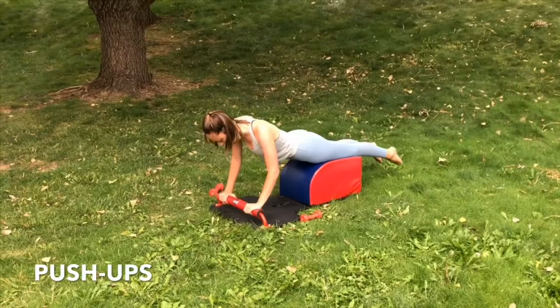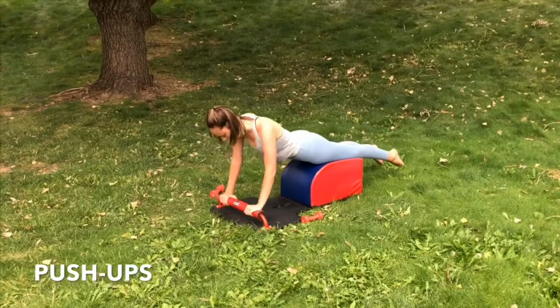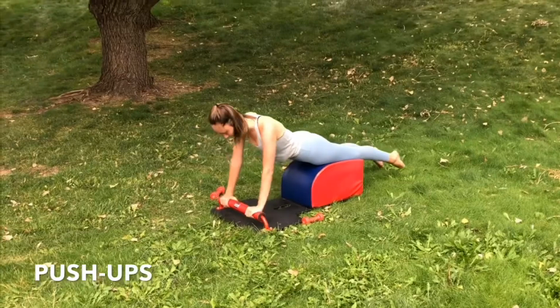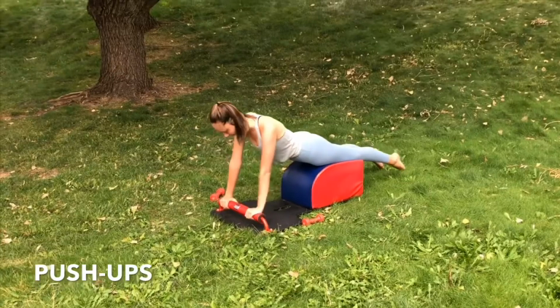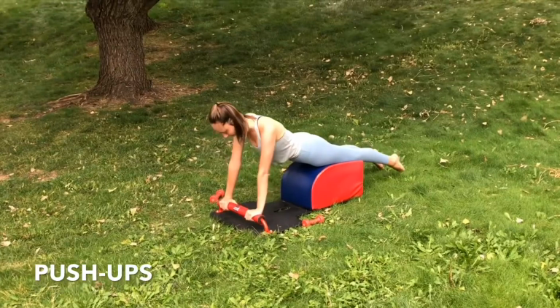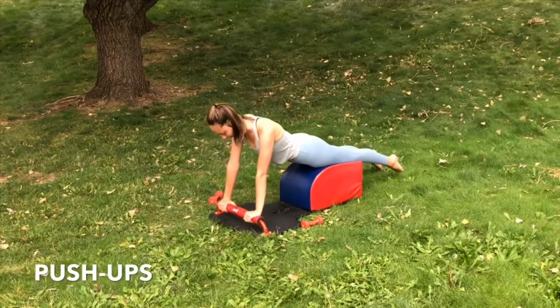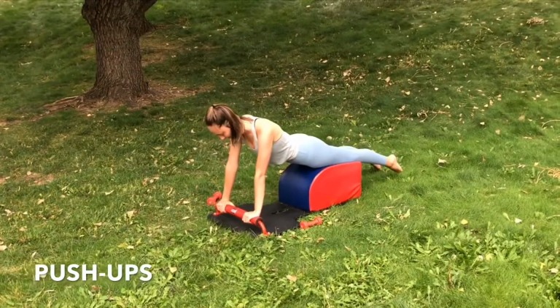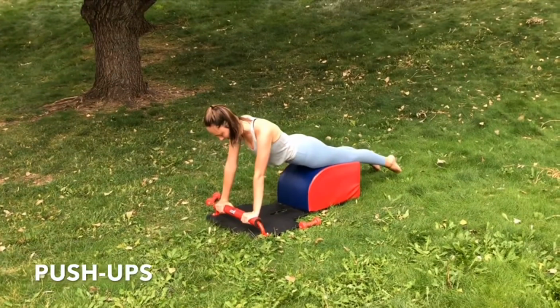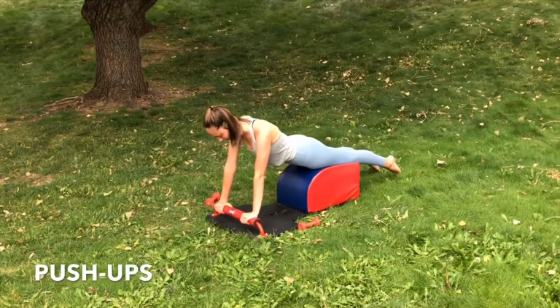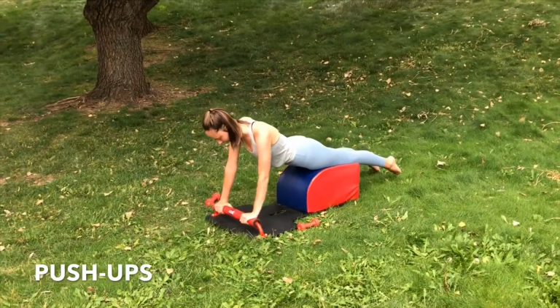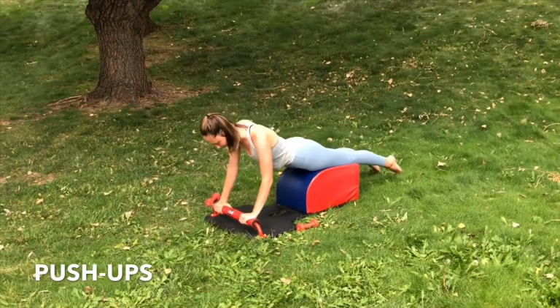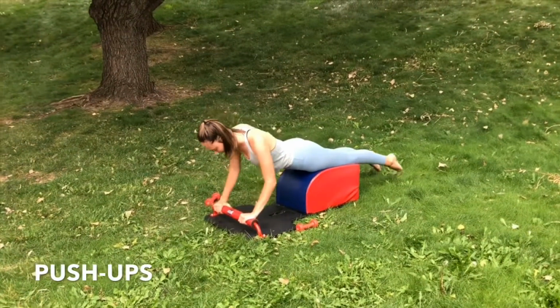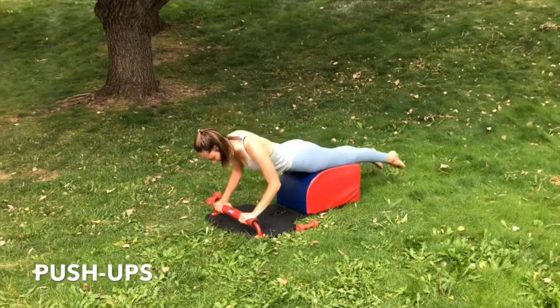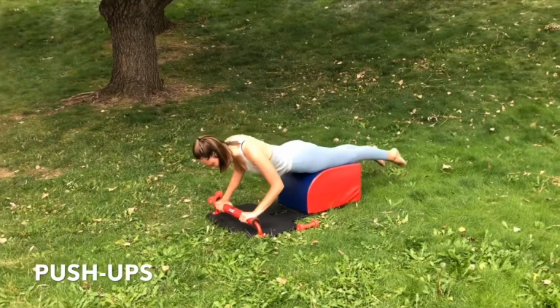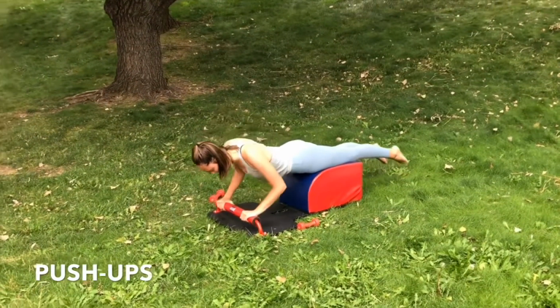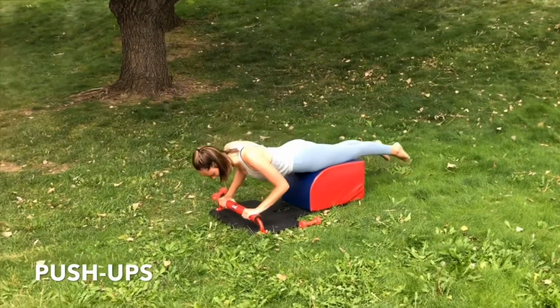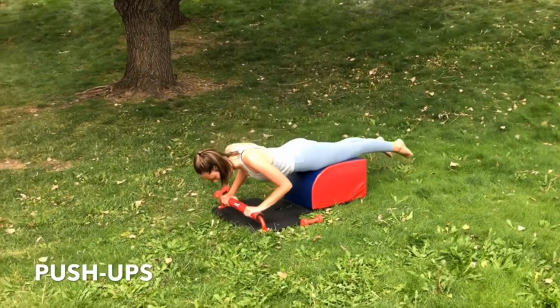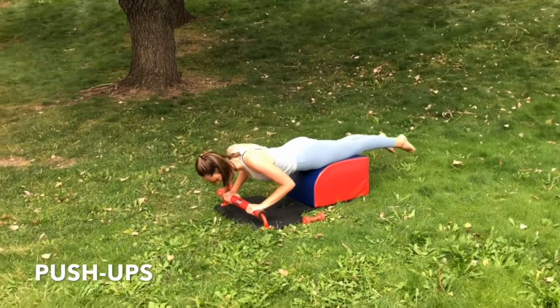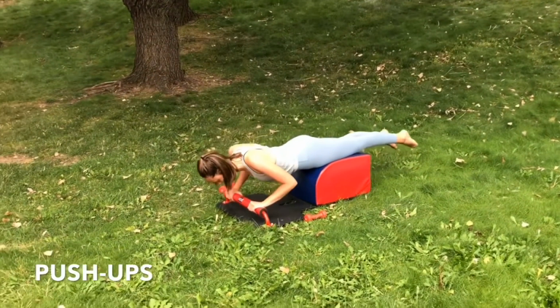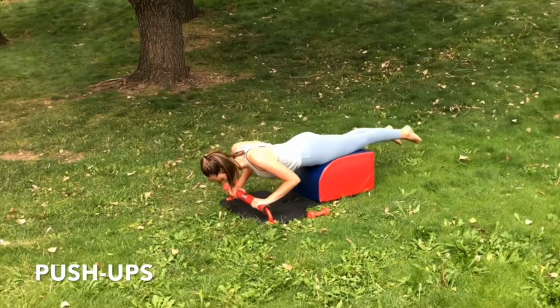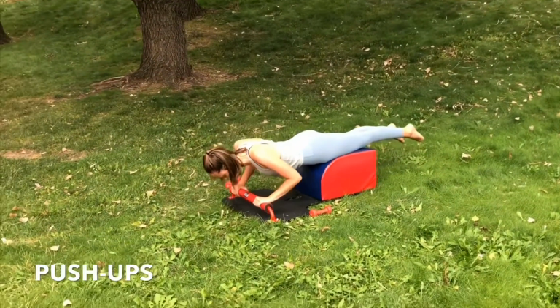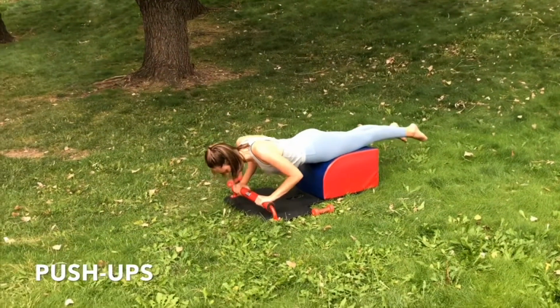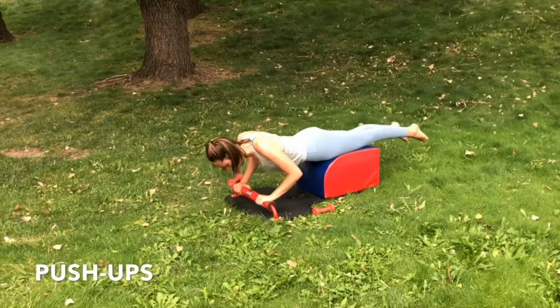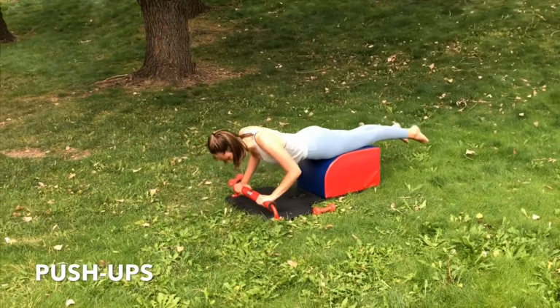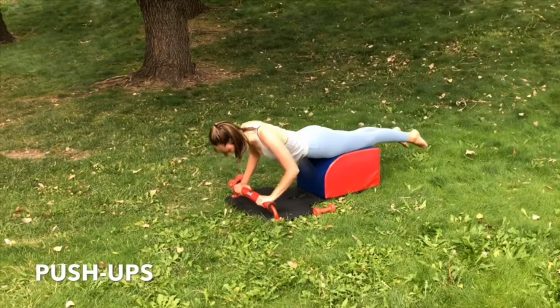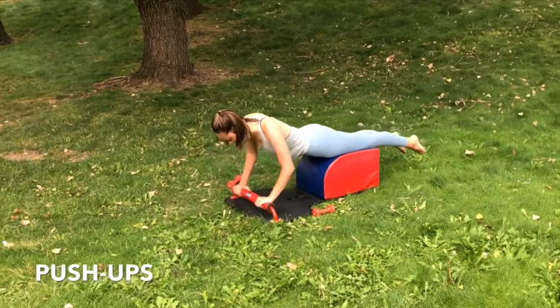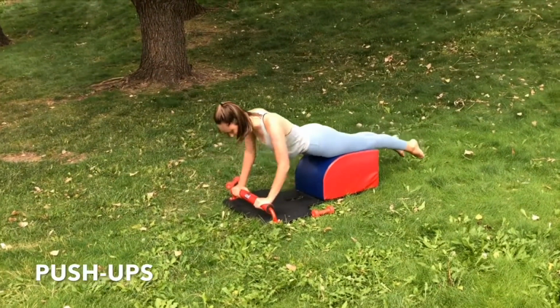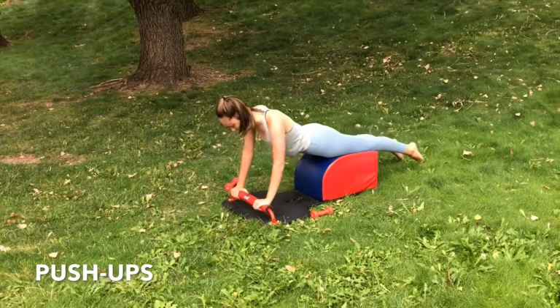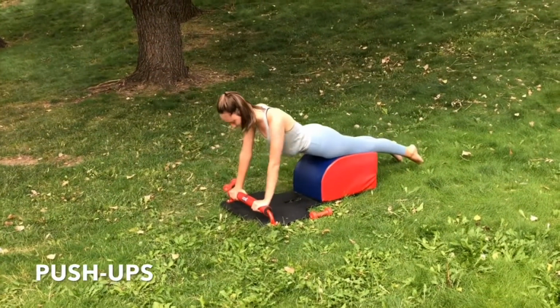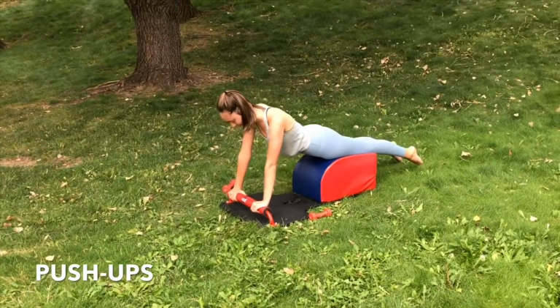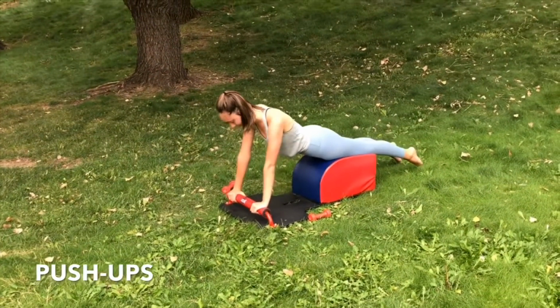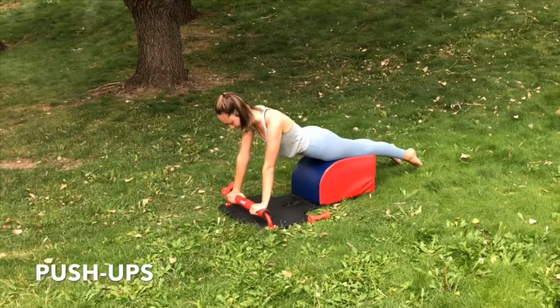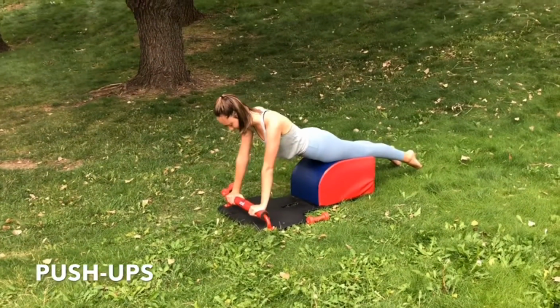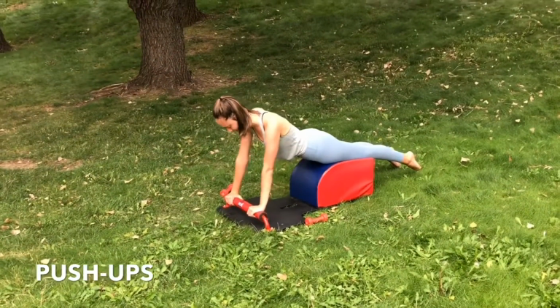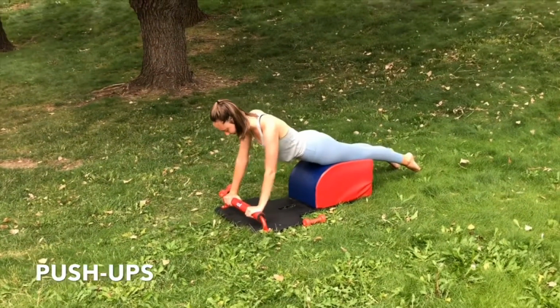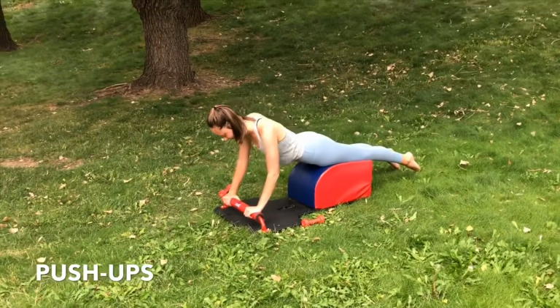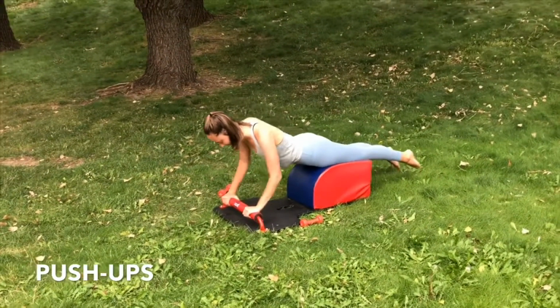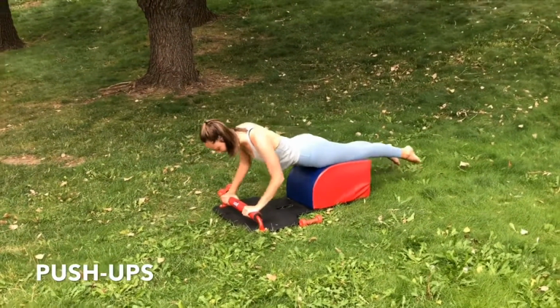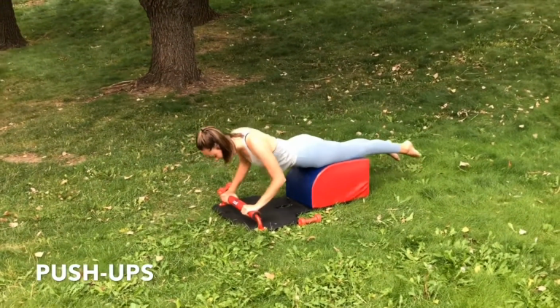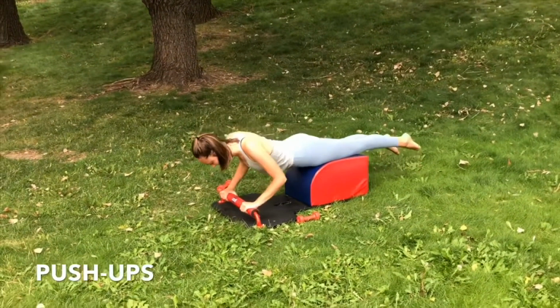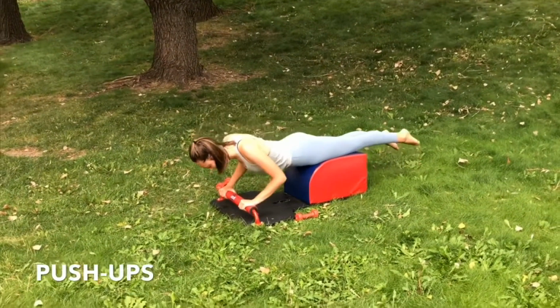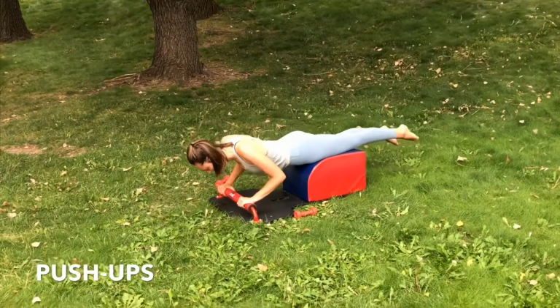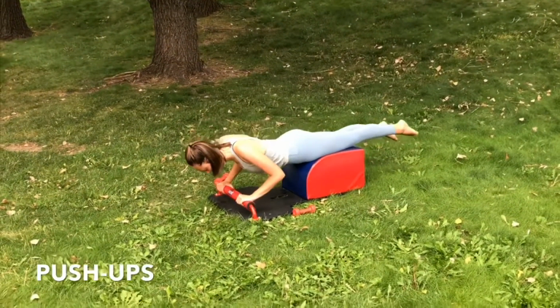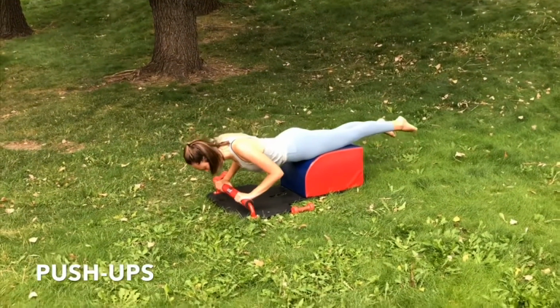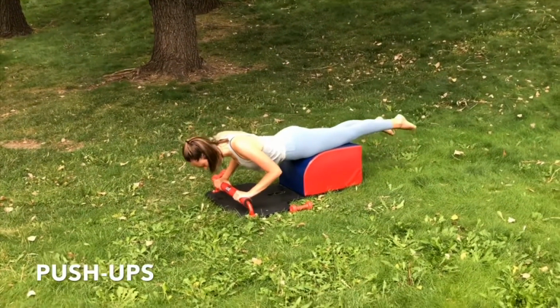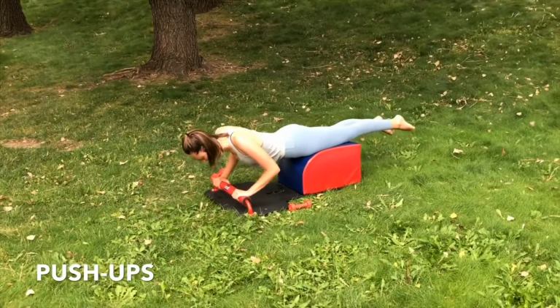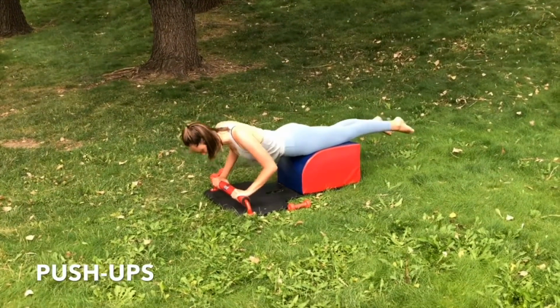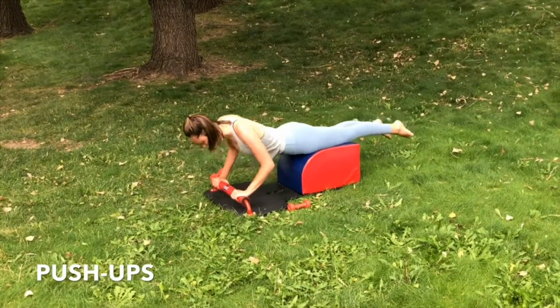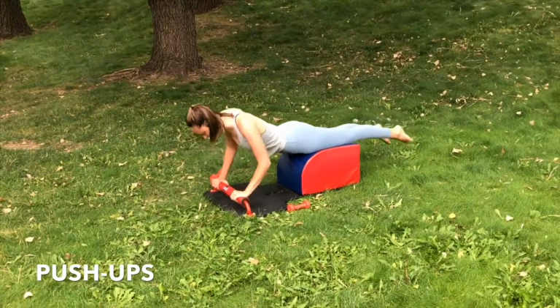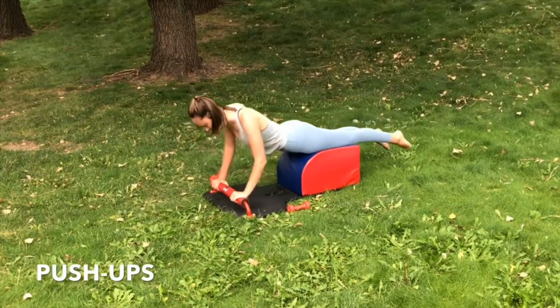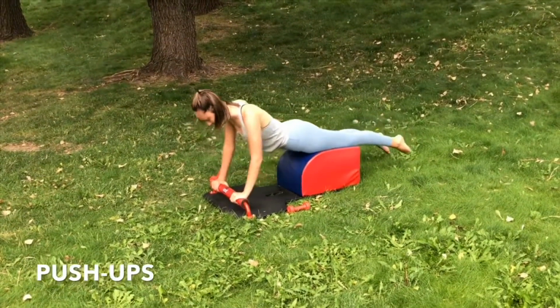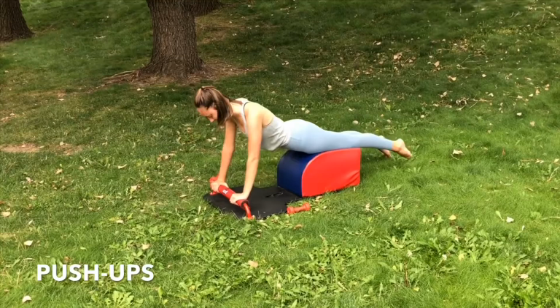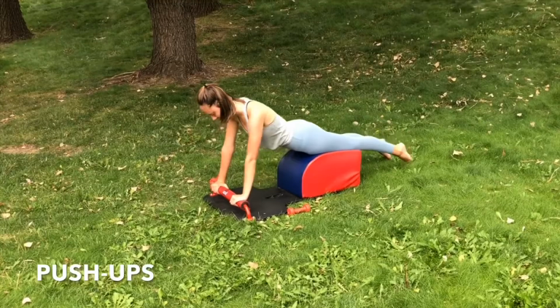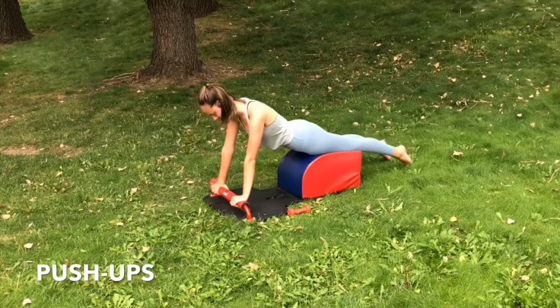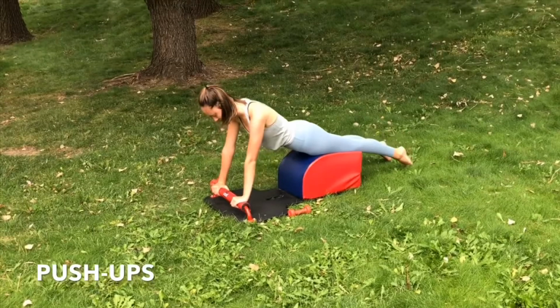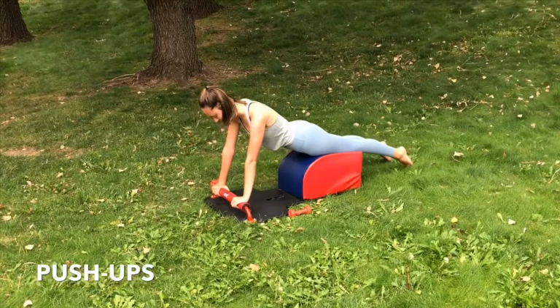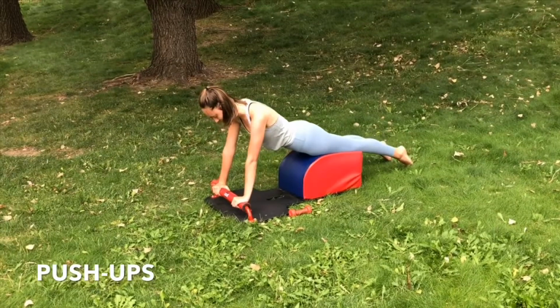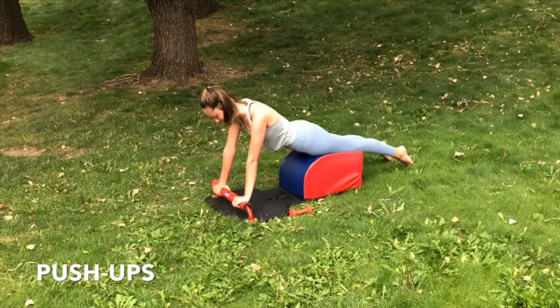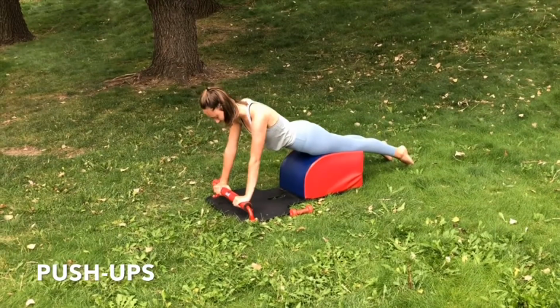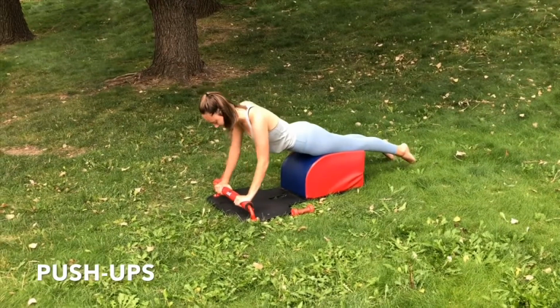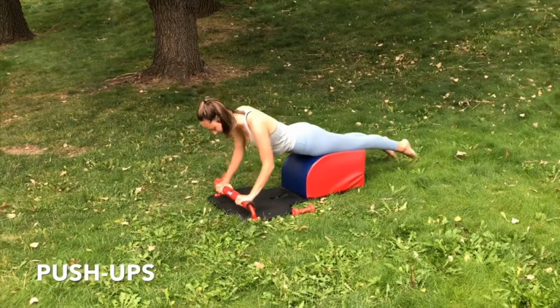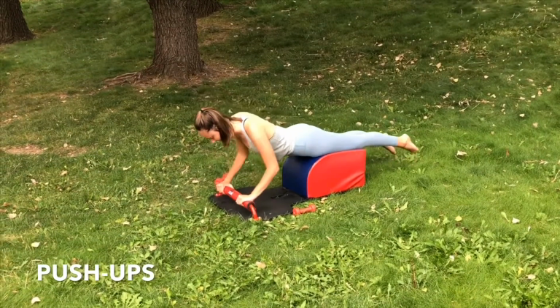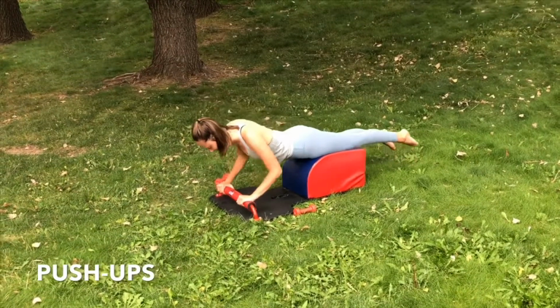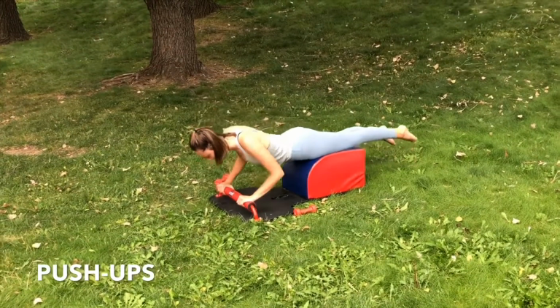Inhale down. Stretch out the triceps. Exhale. Push the body up, engaging the triceps.